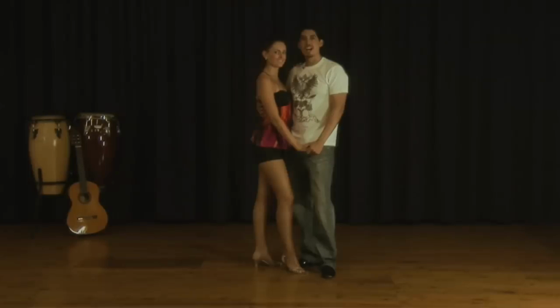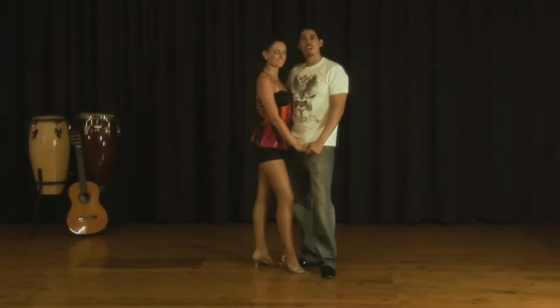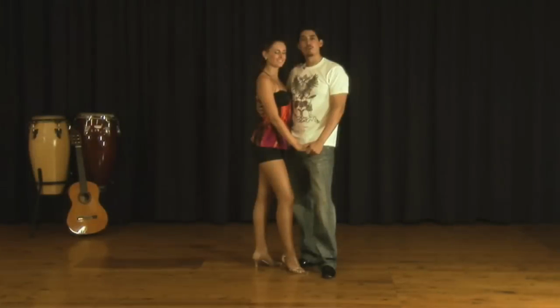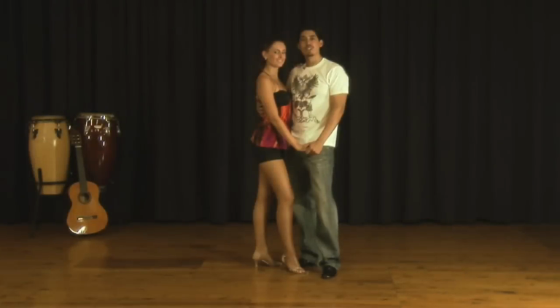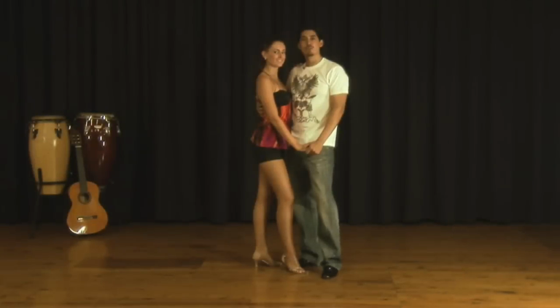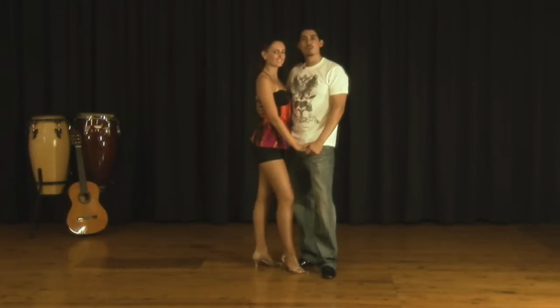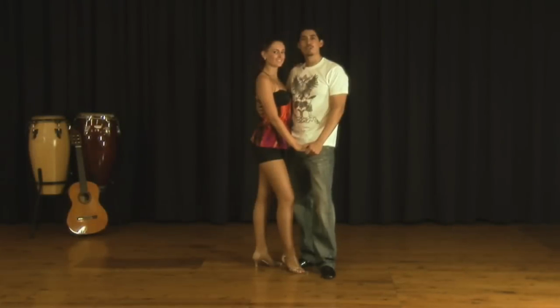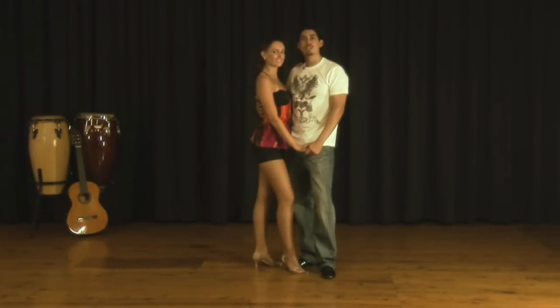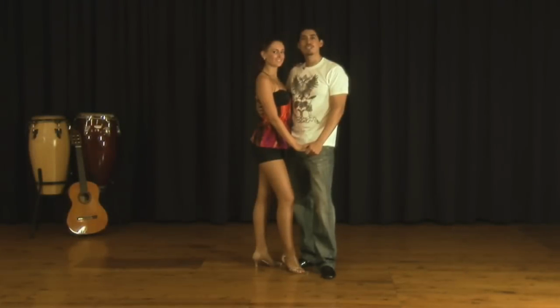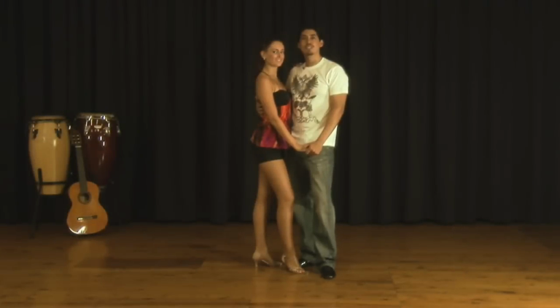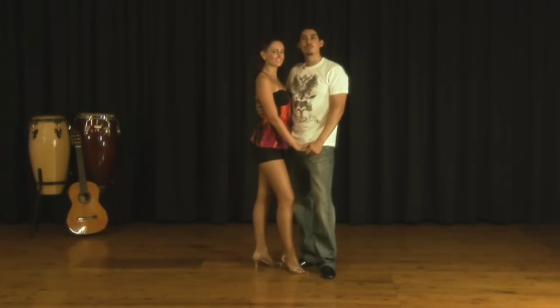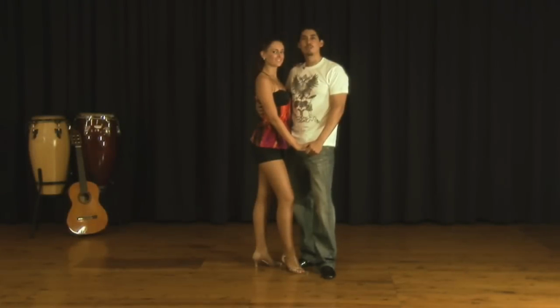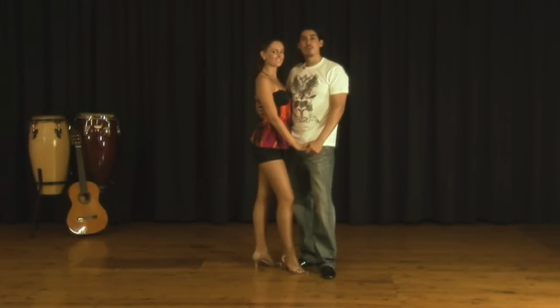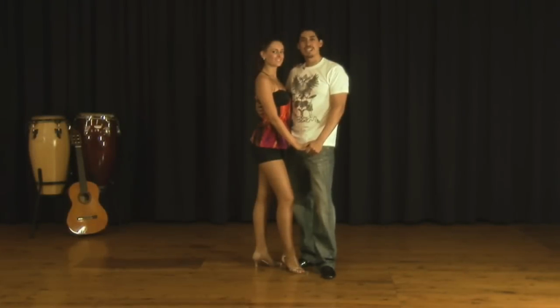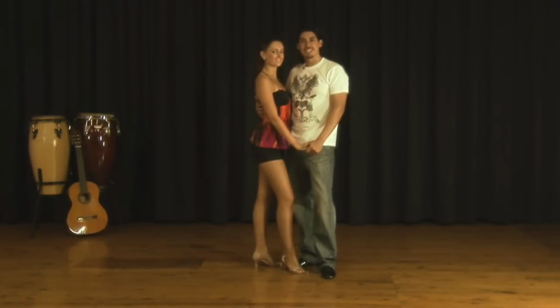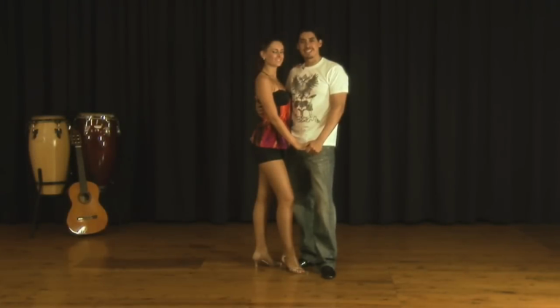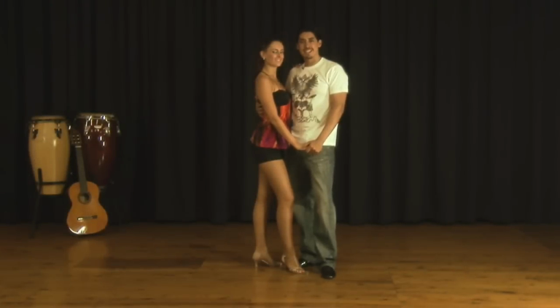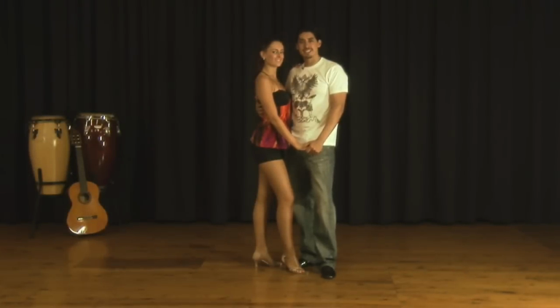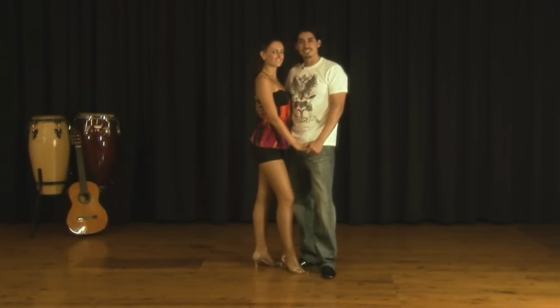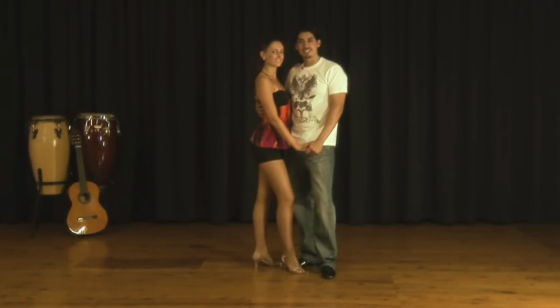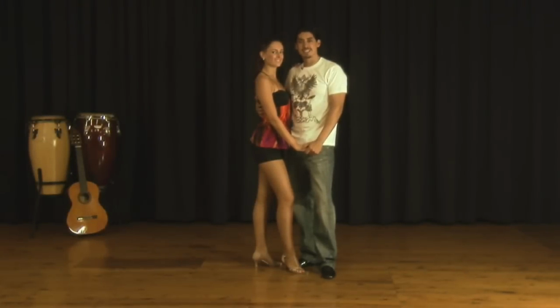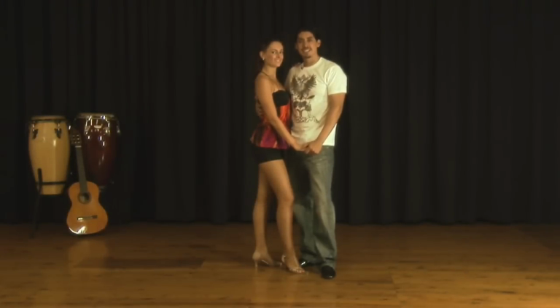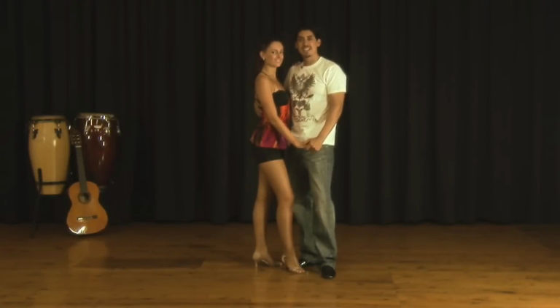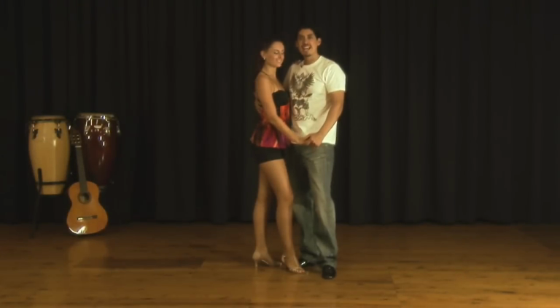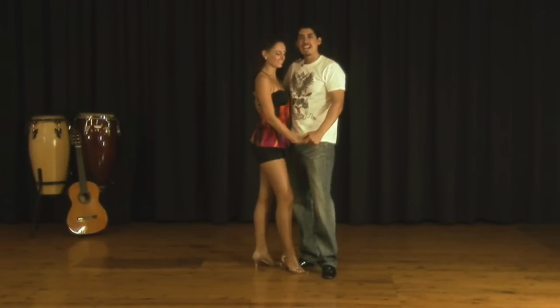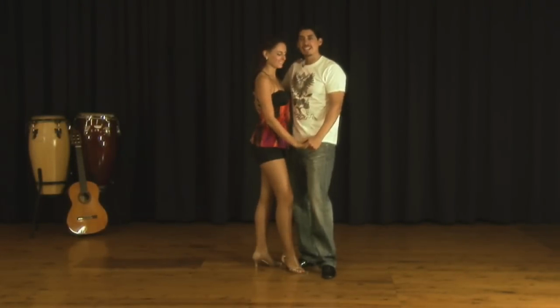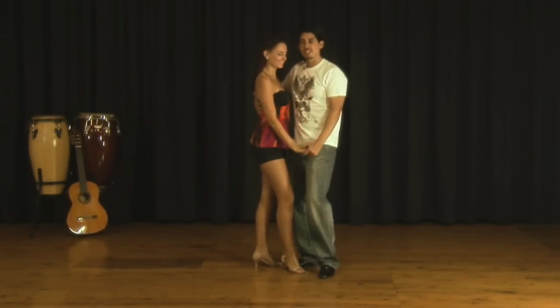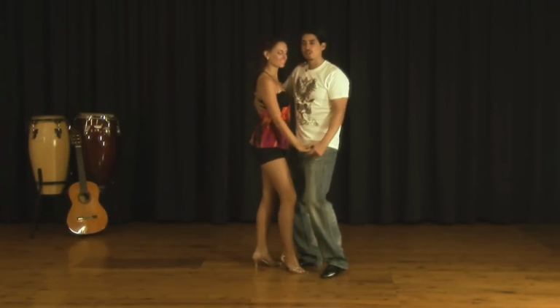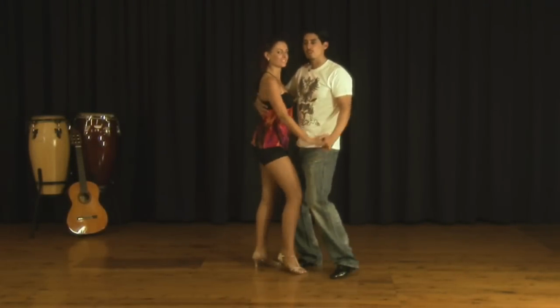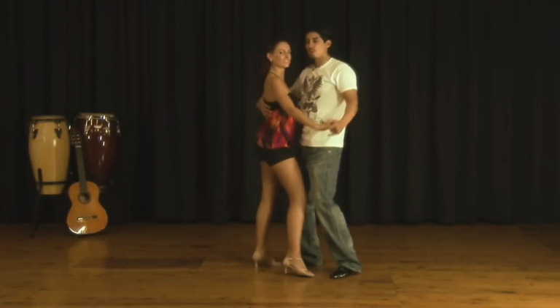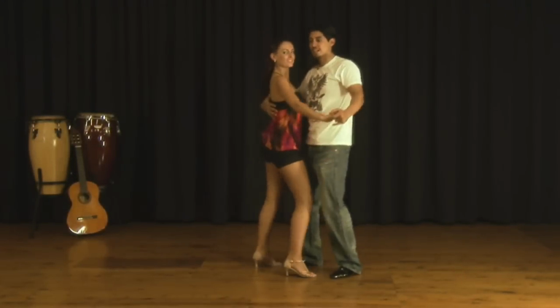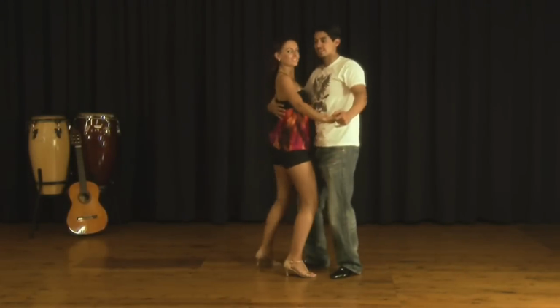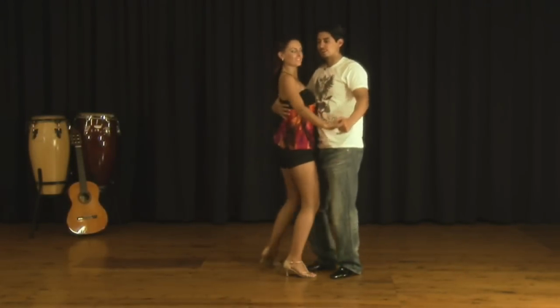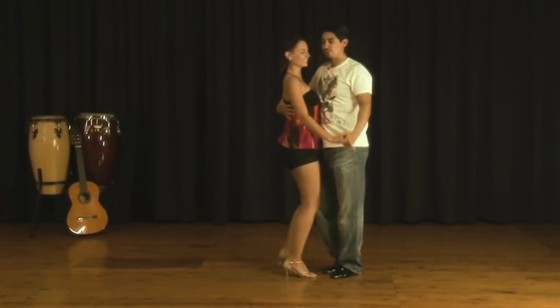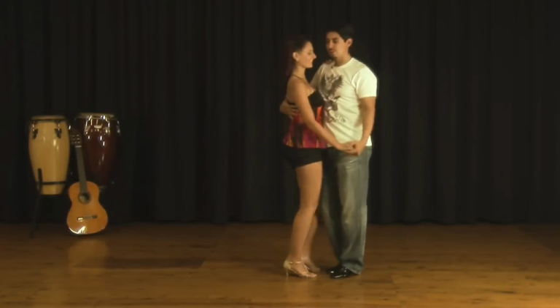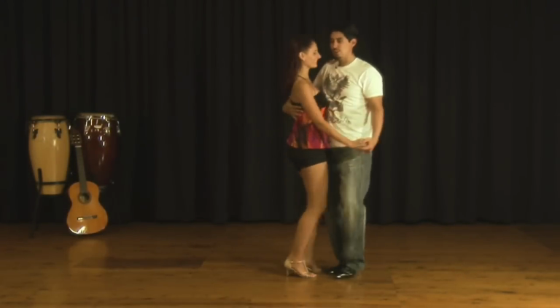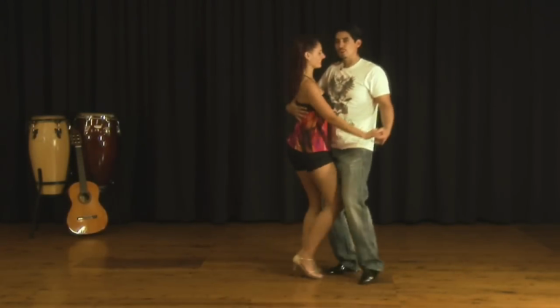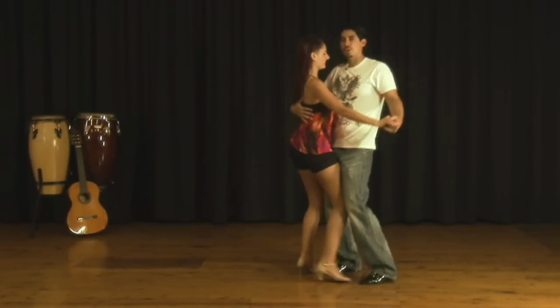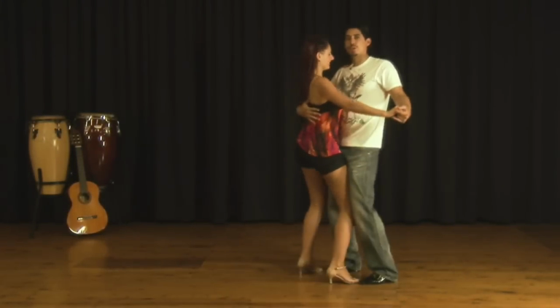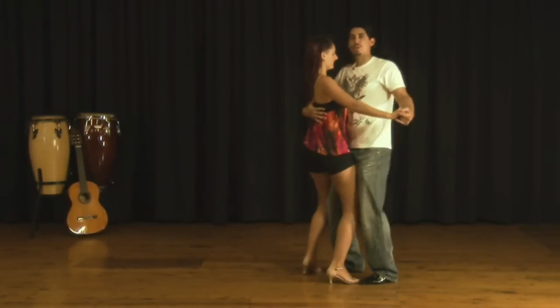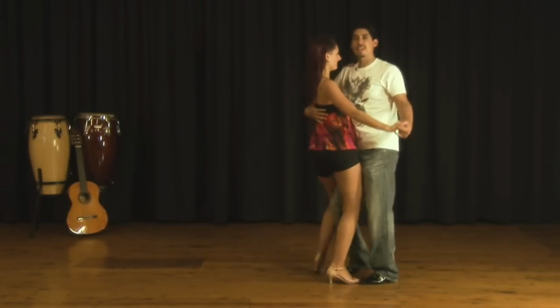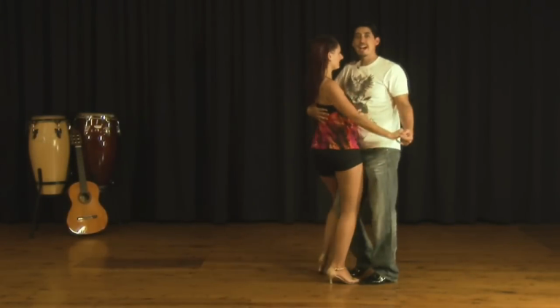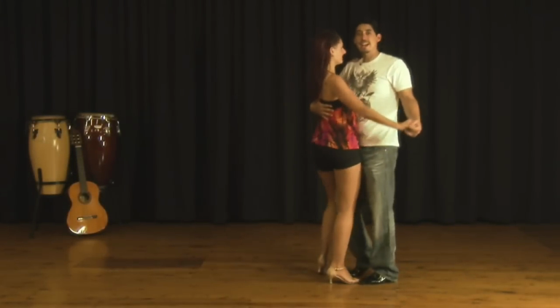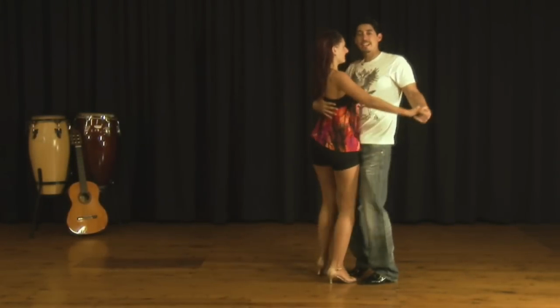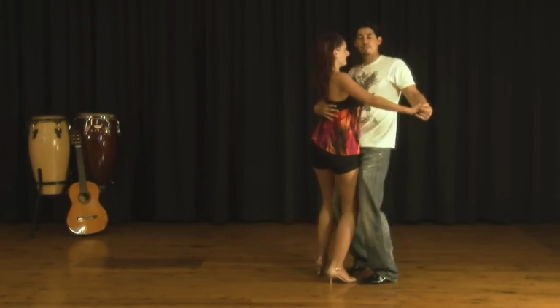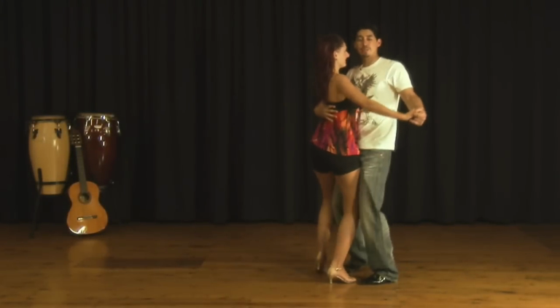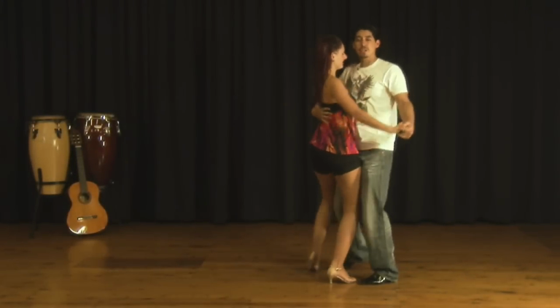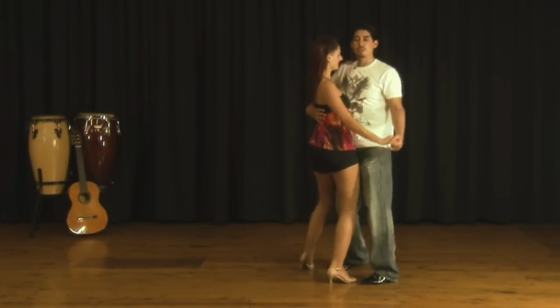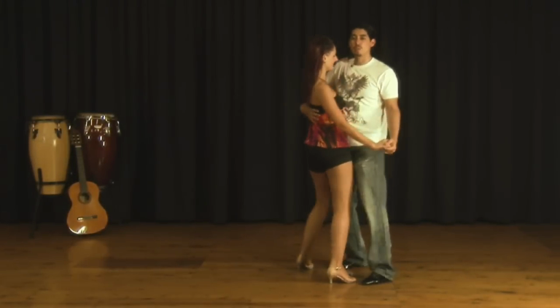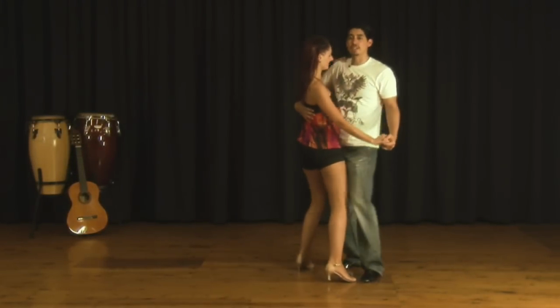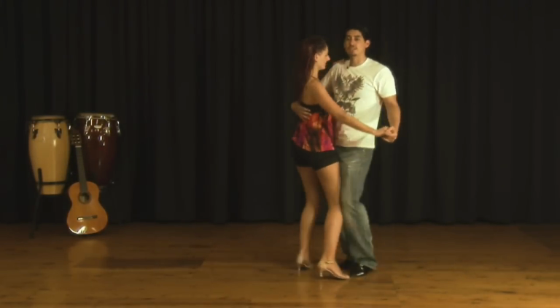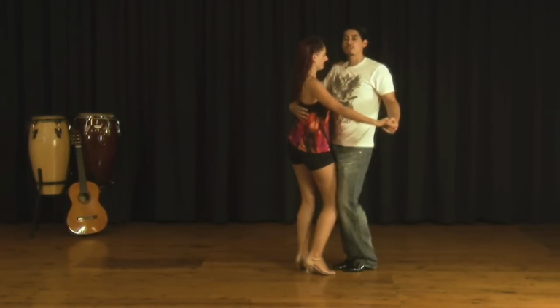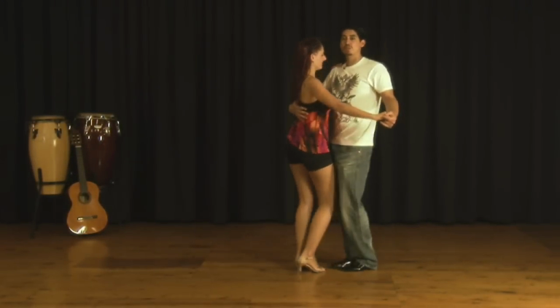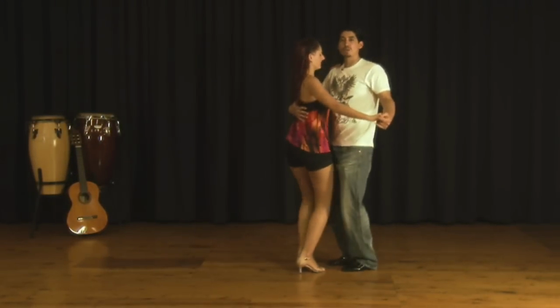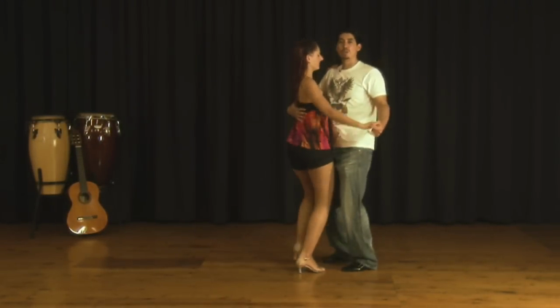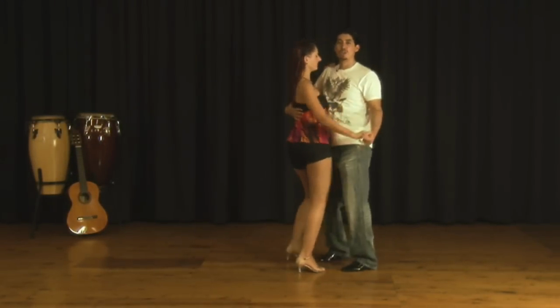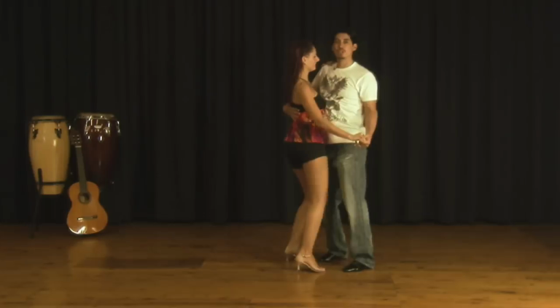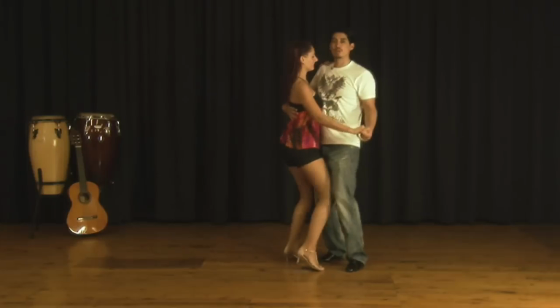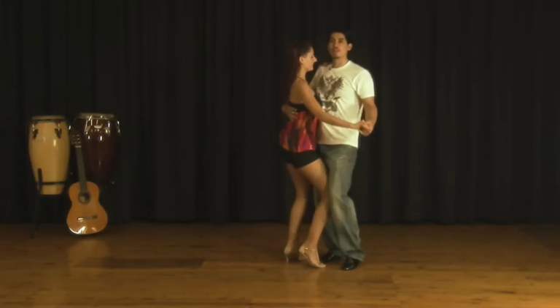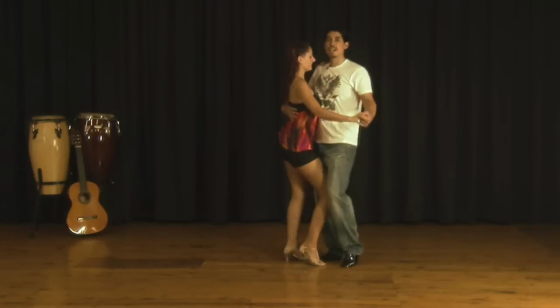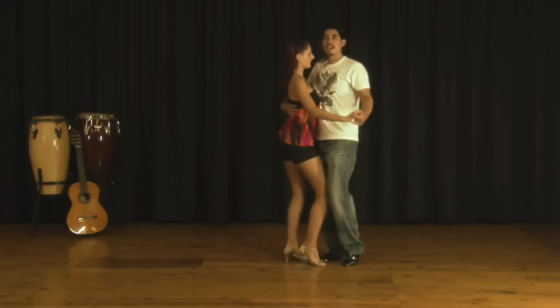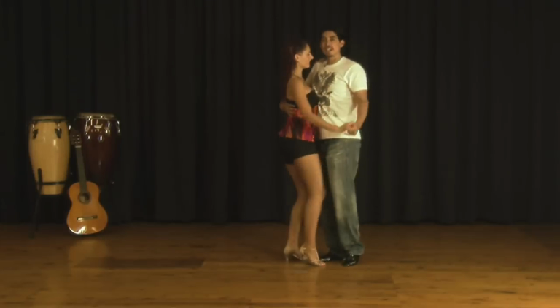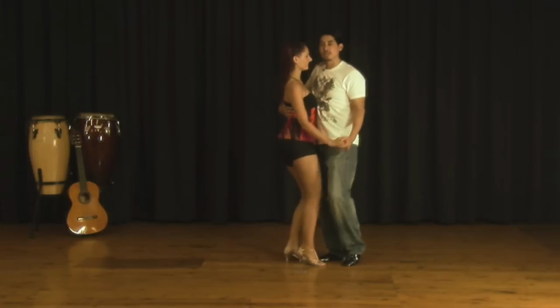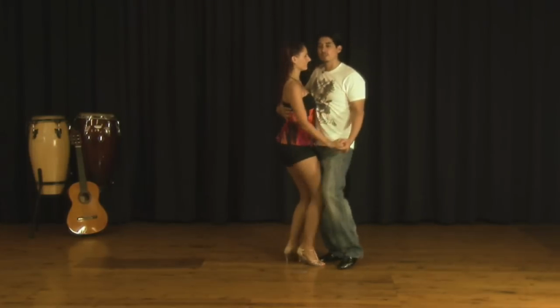Around the World, modern style. And one, two, three, and hip. One, two, three, and hip.